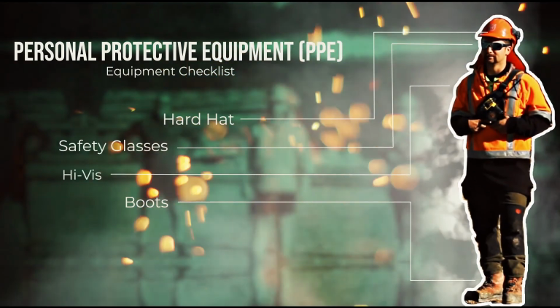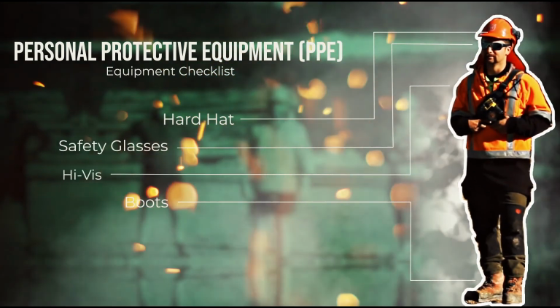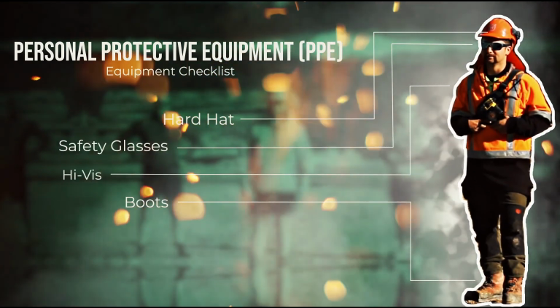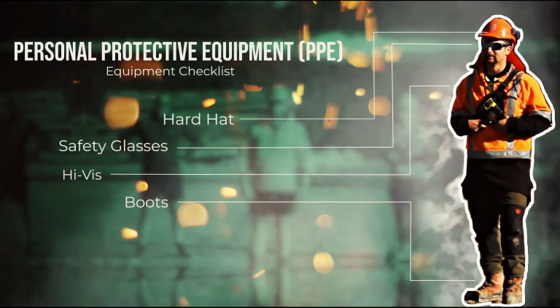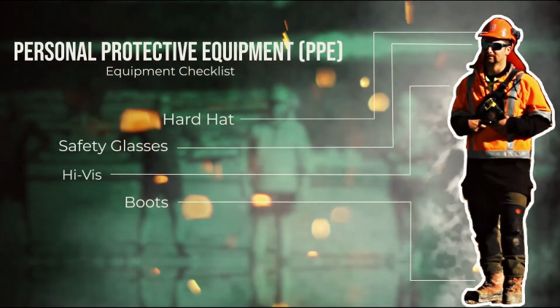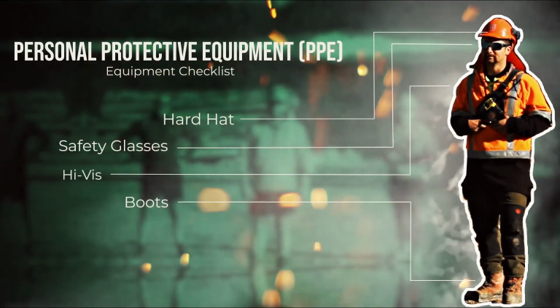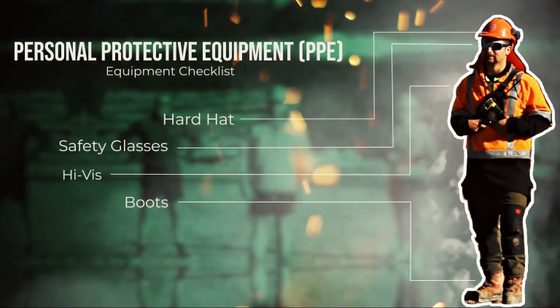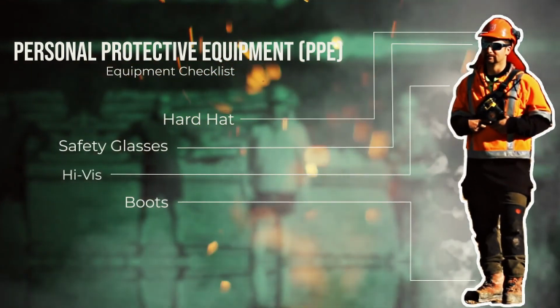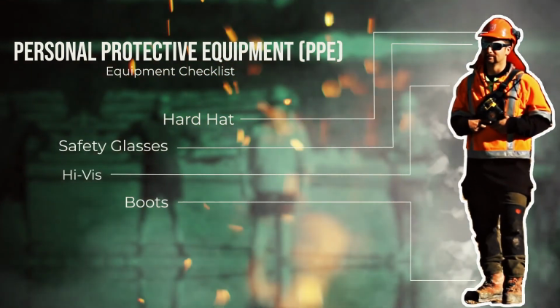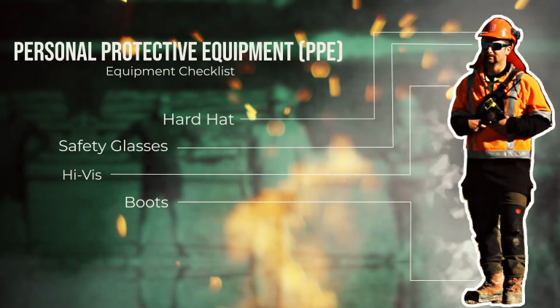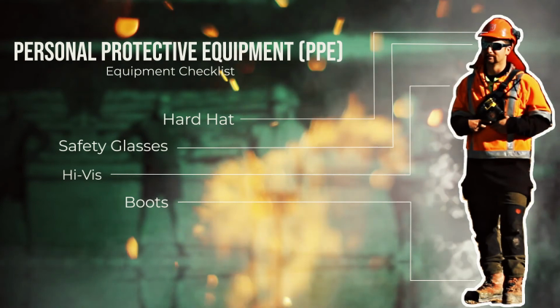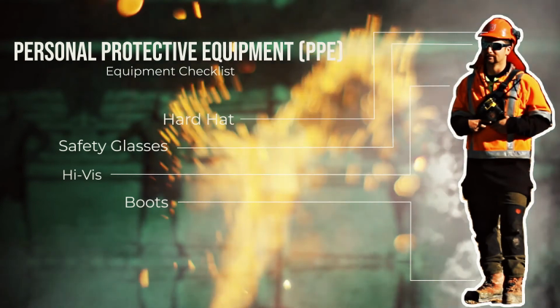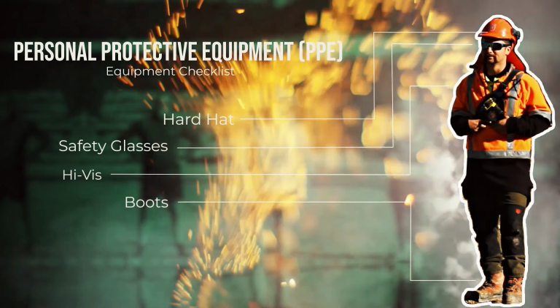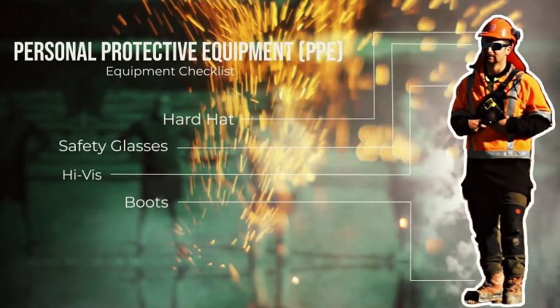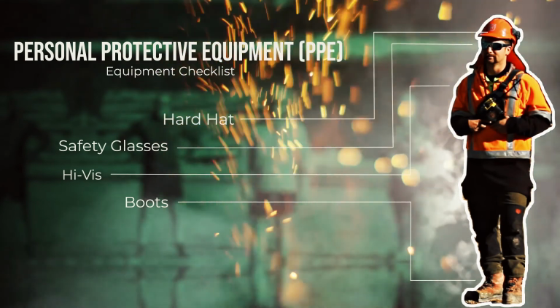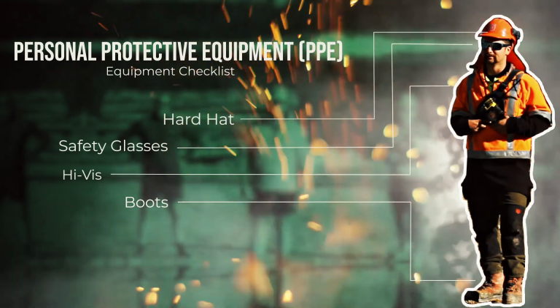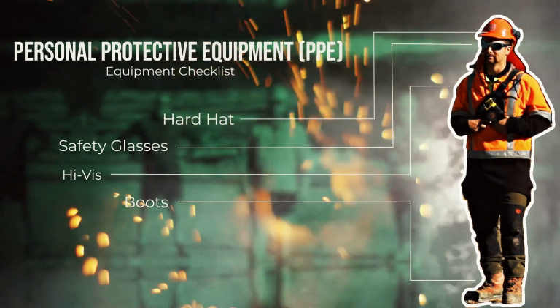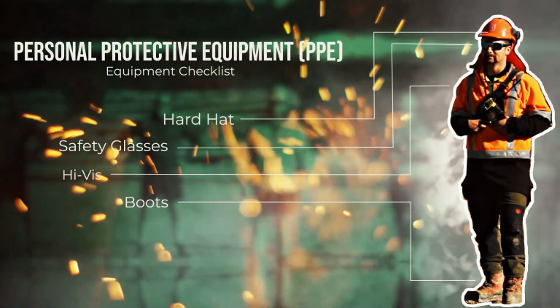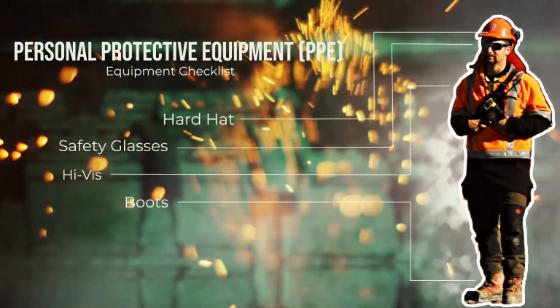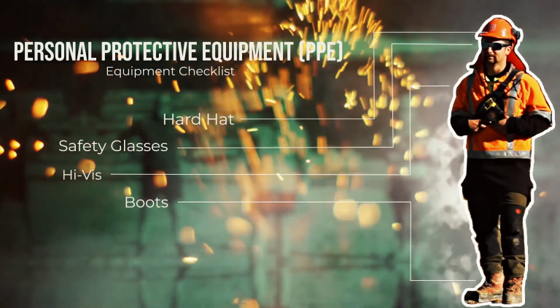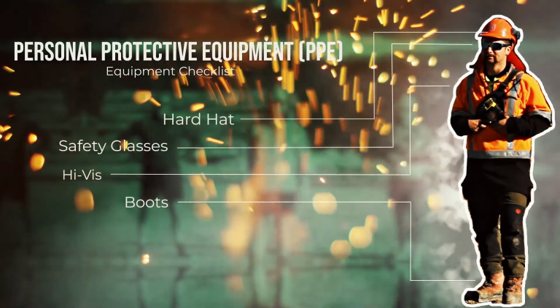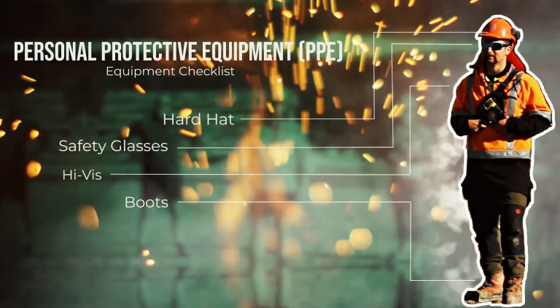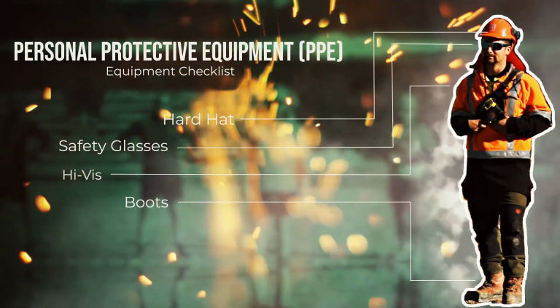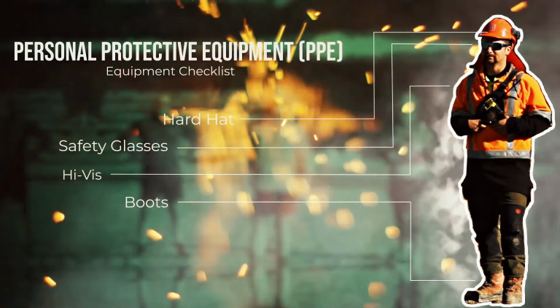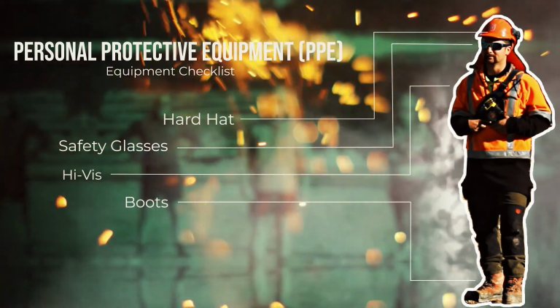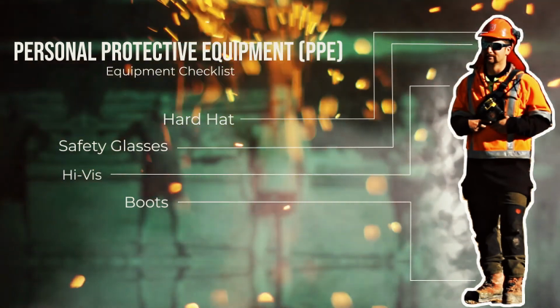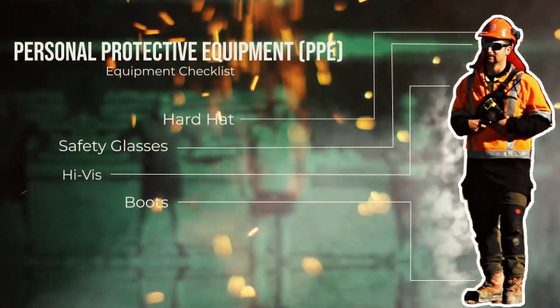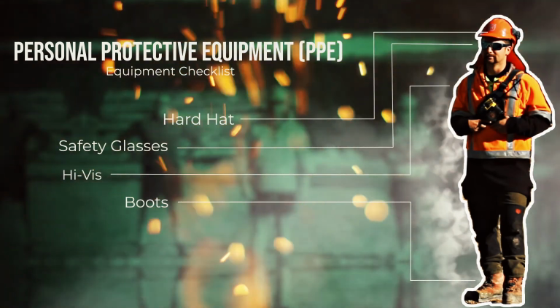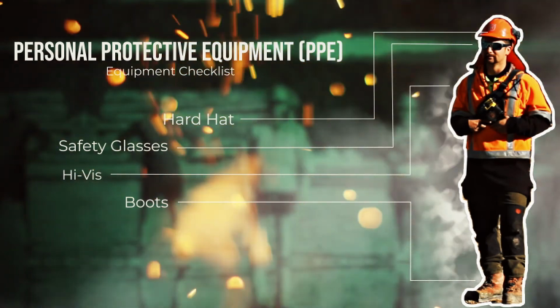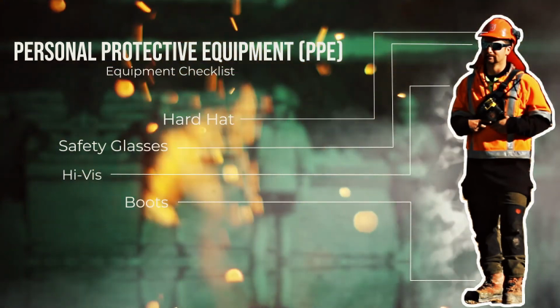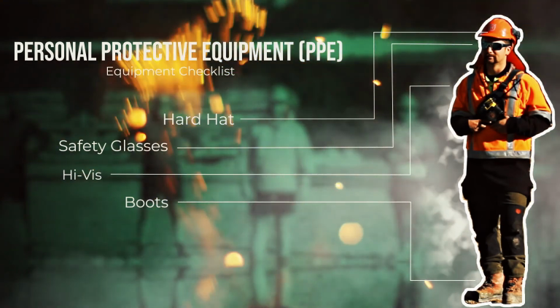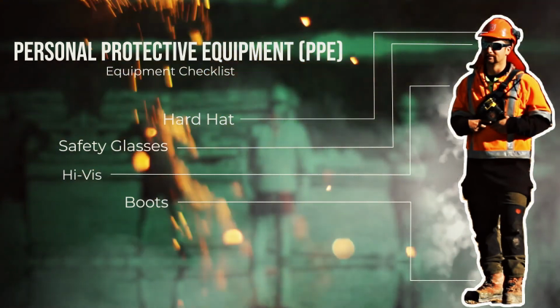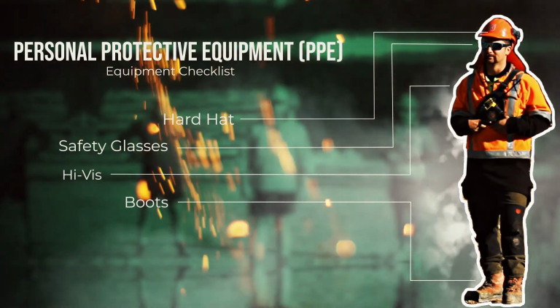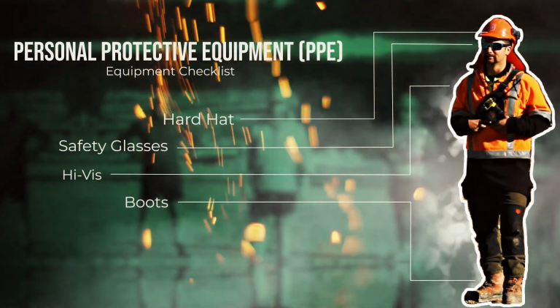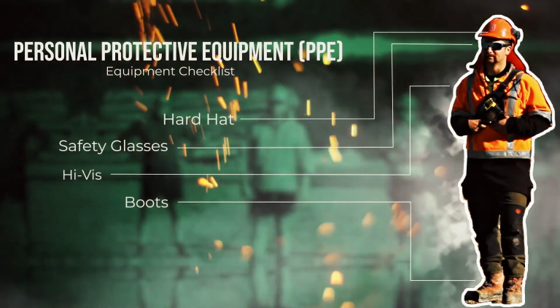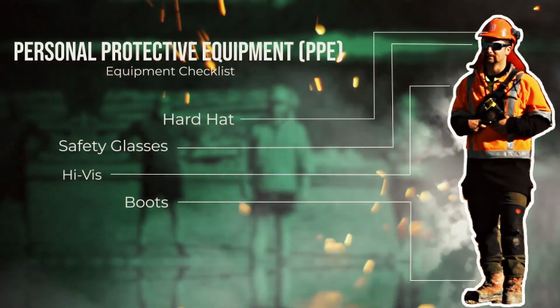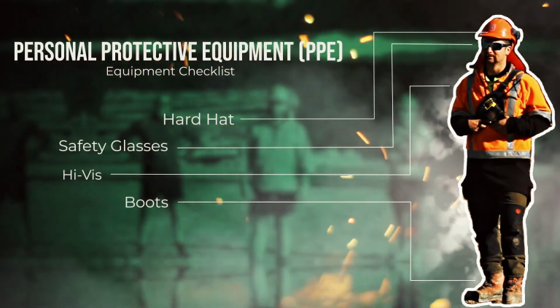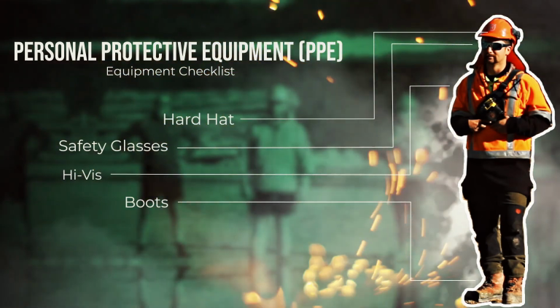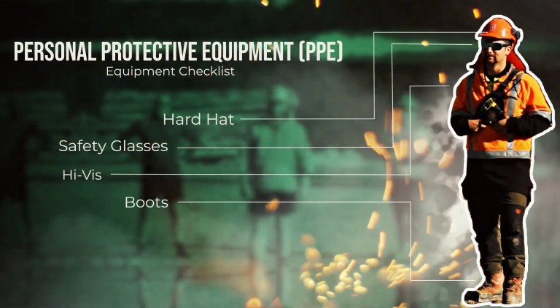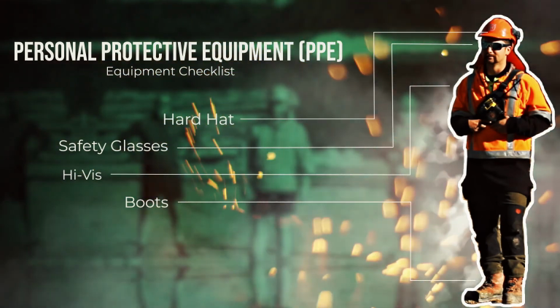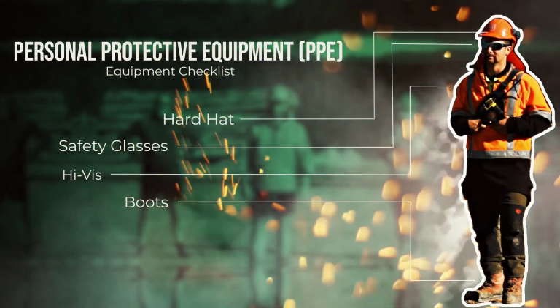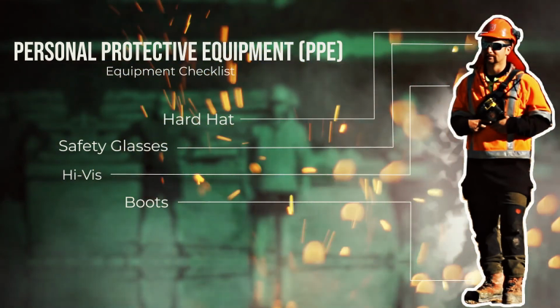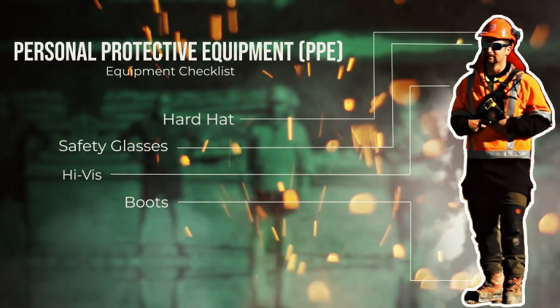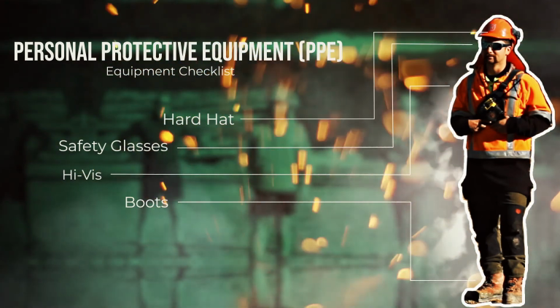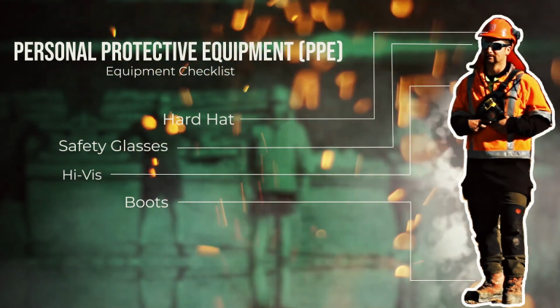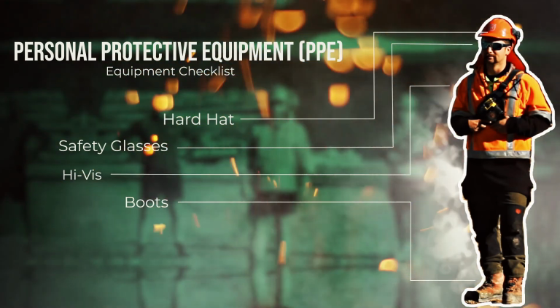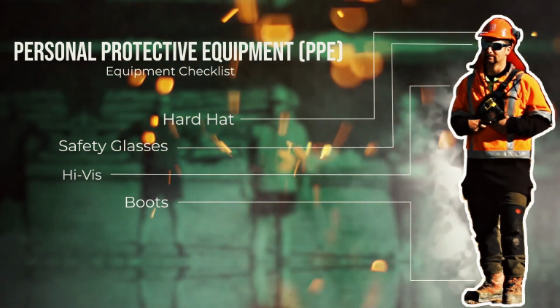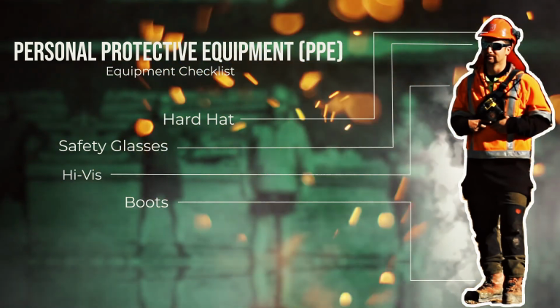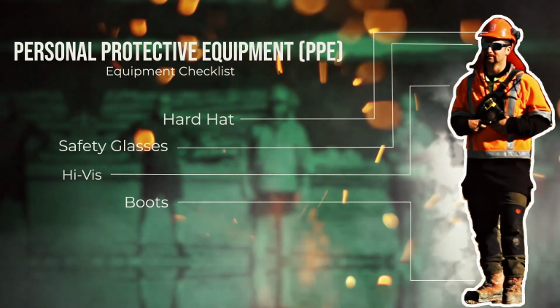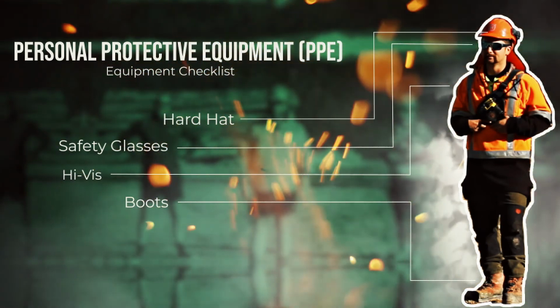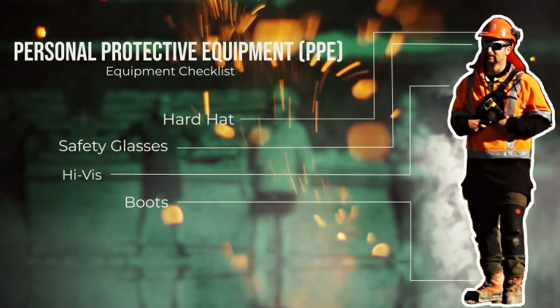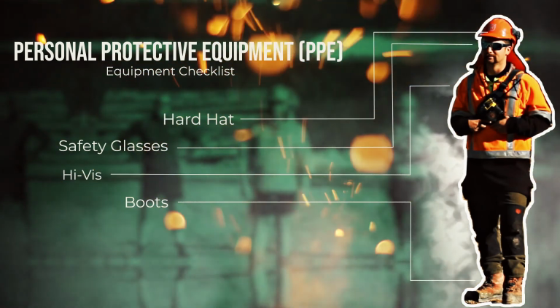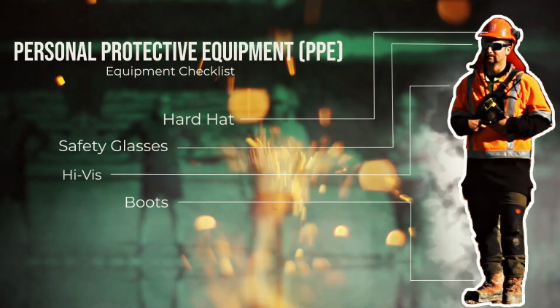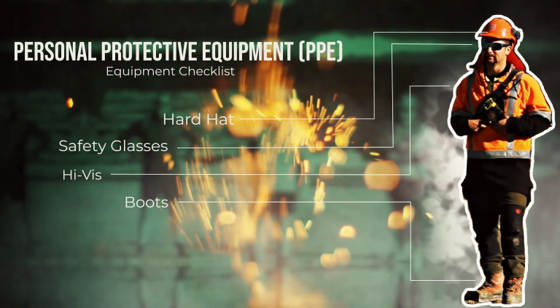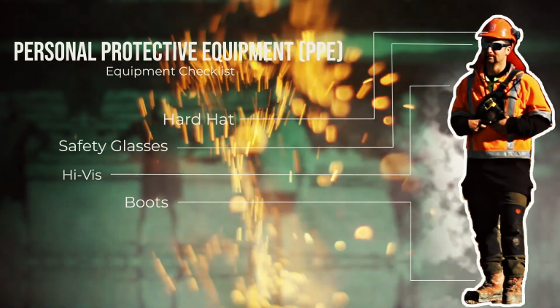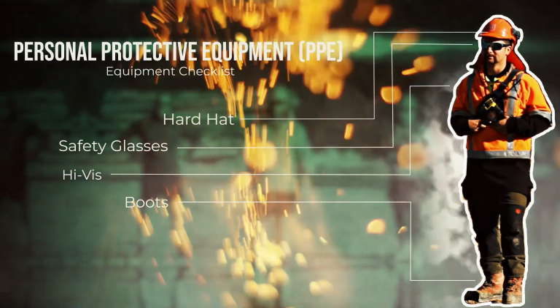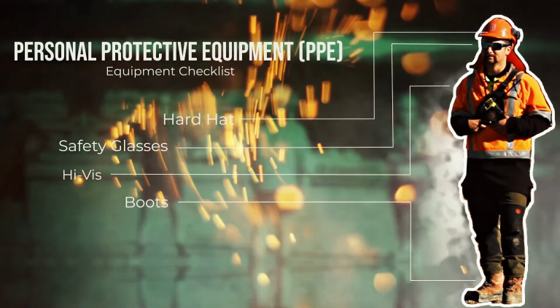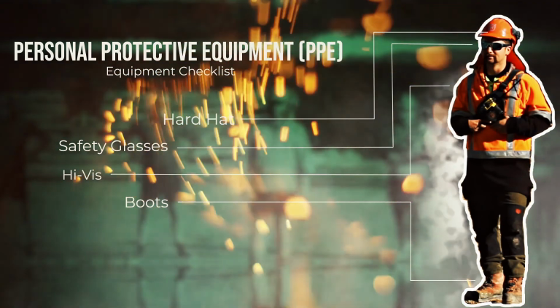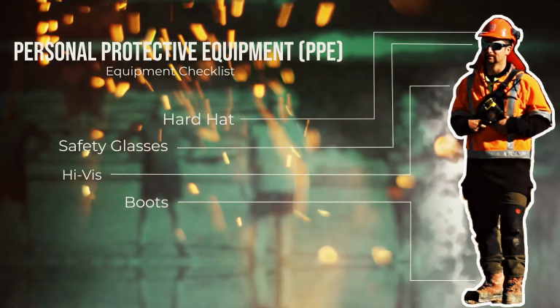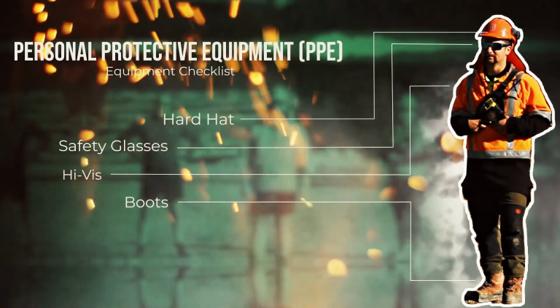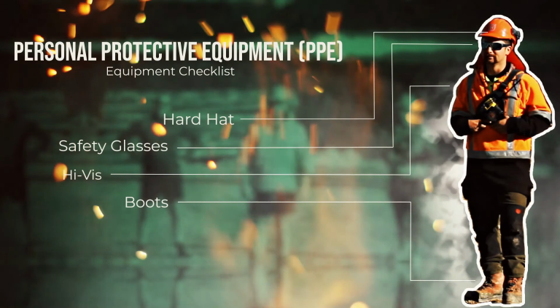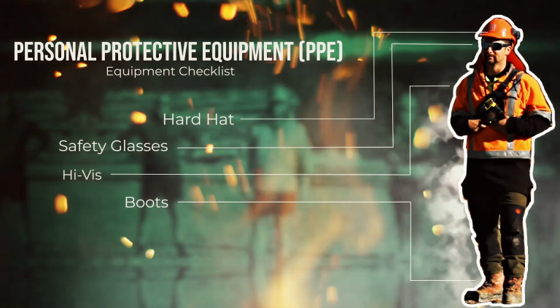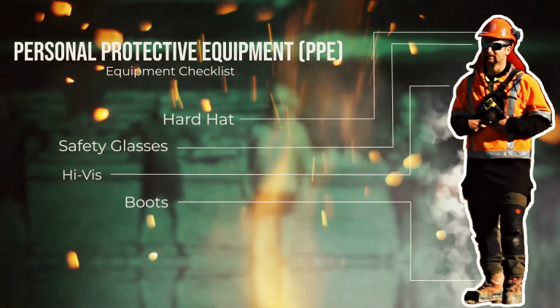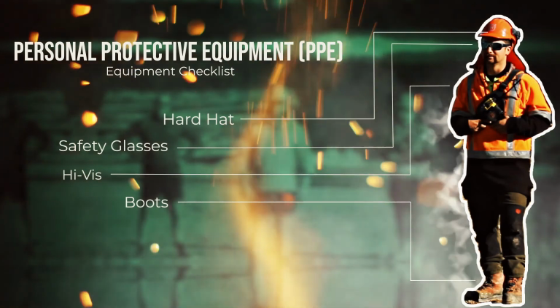Here we have the personal protective equipment required in the workplace to ensure personal safety.